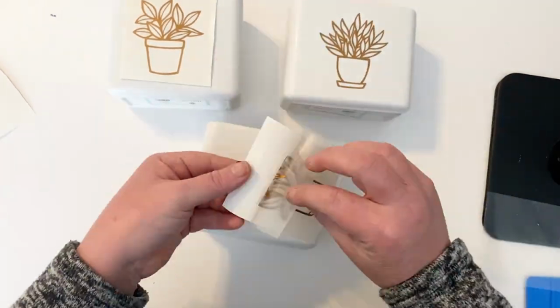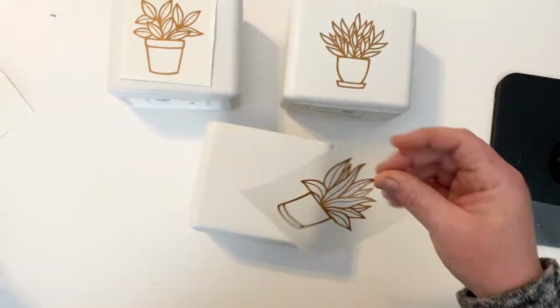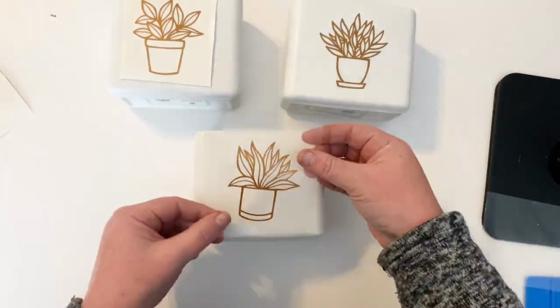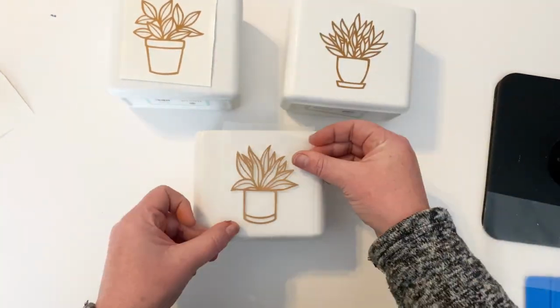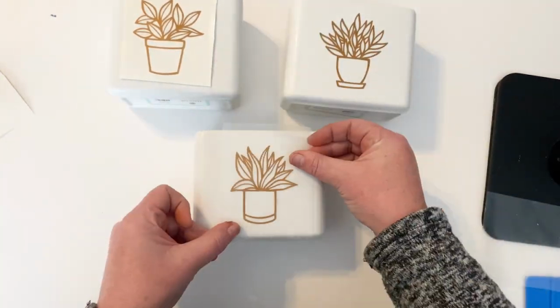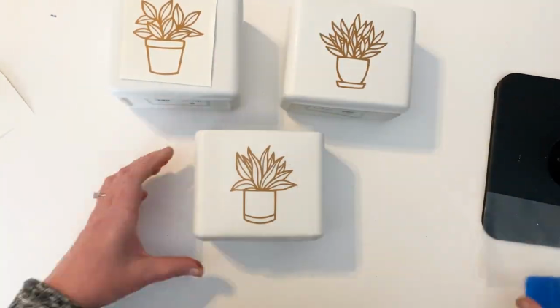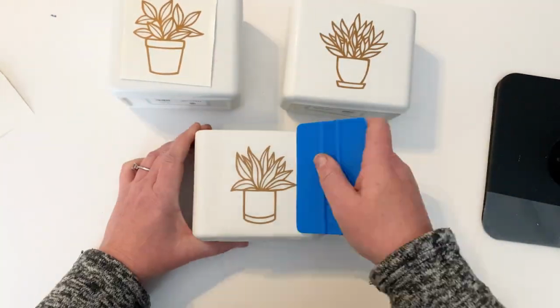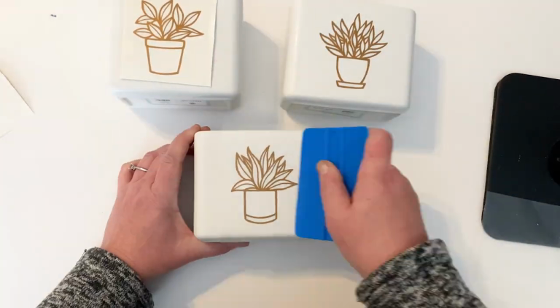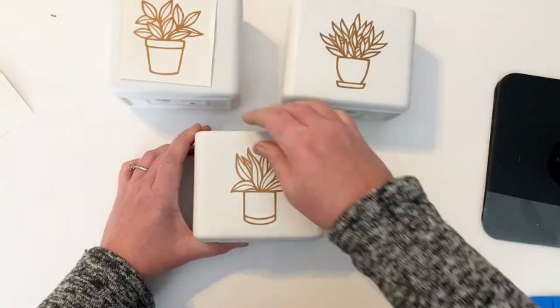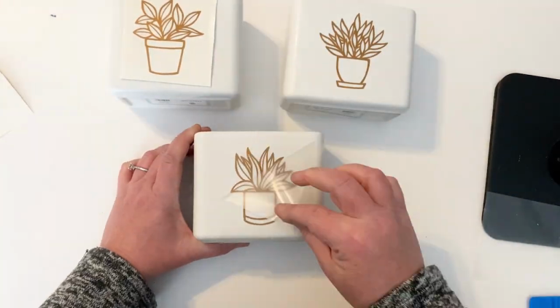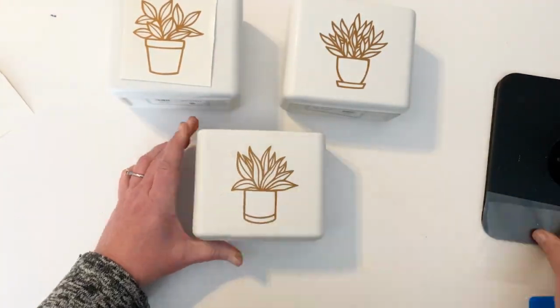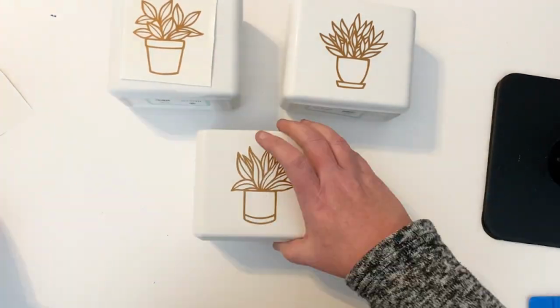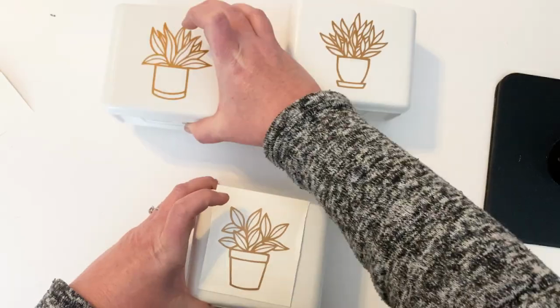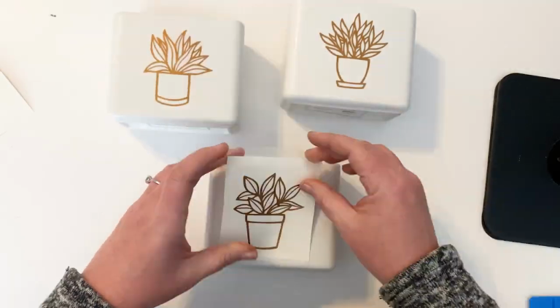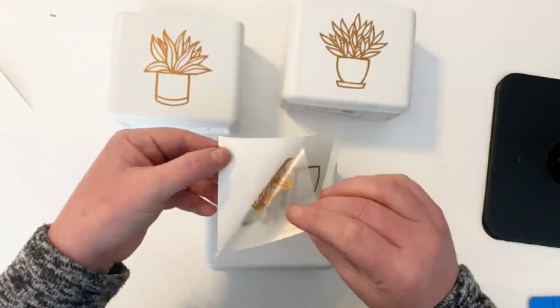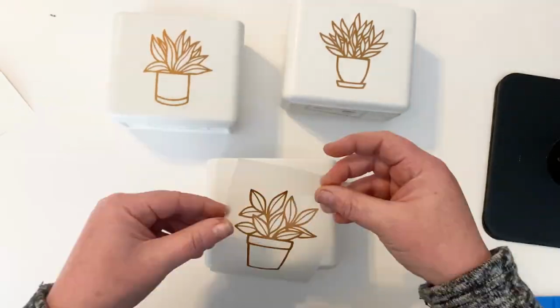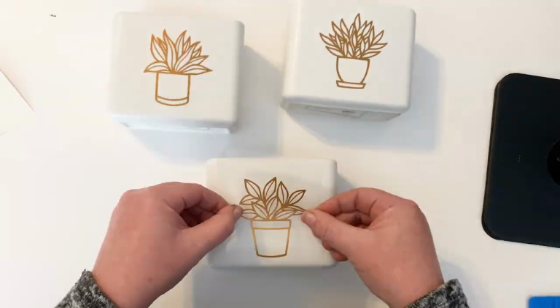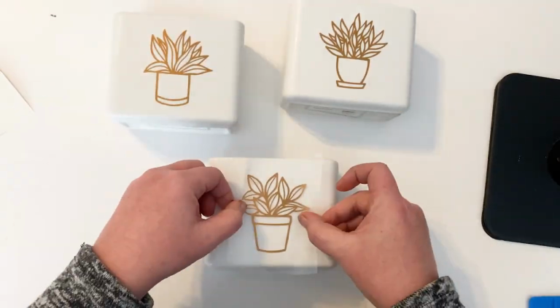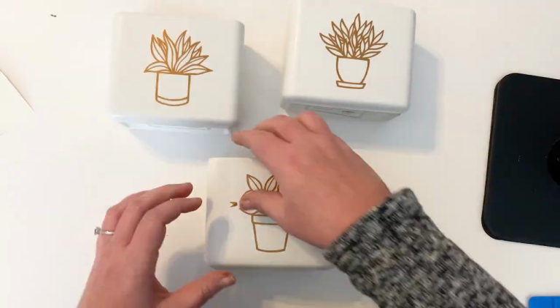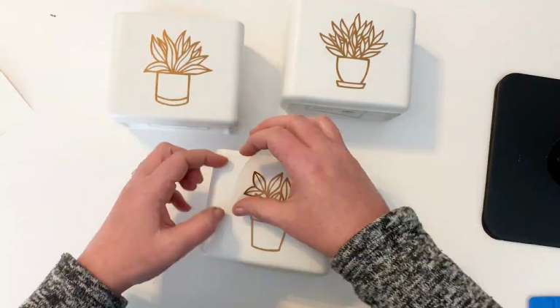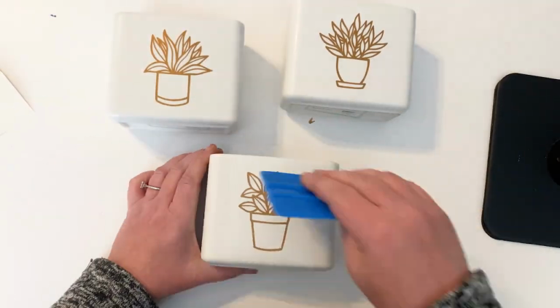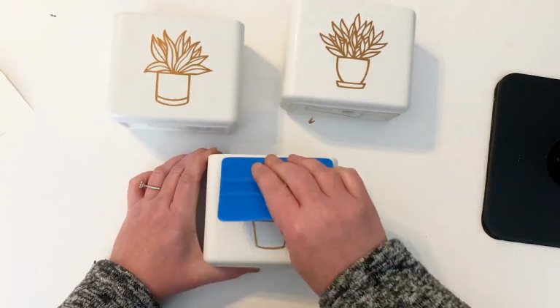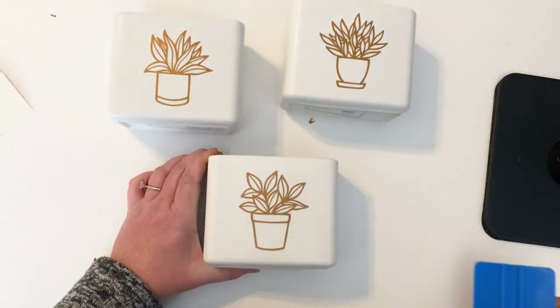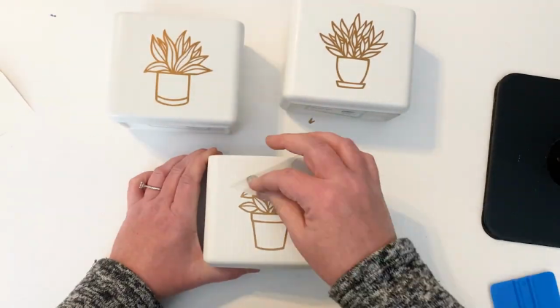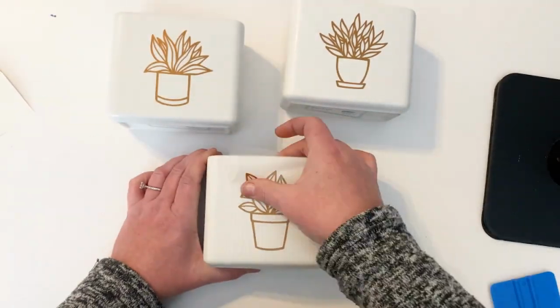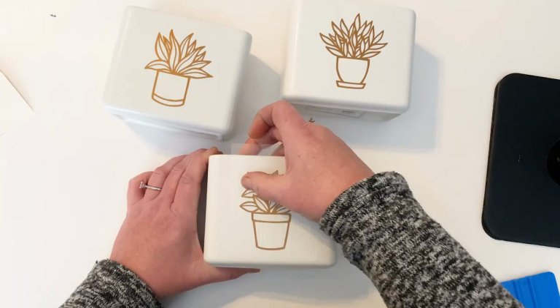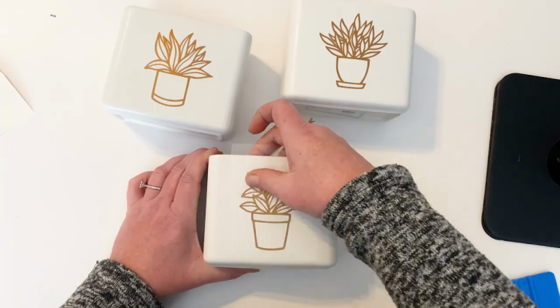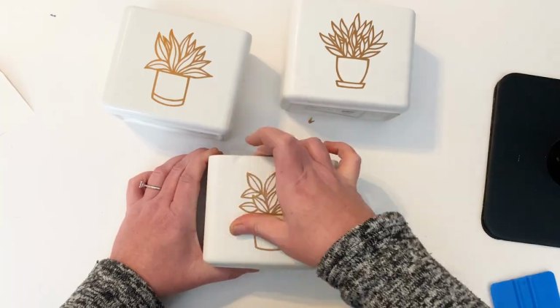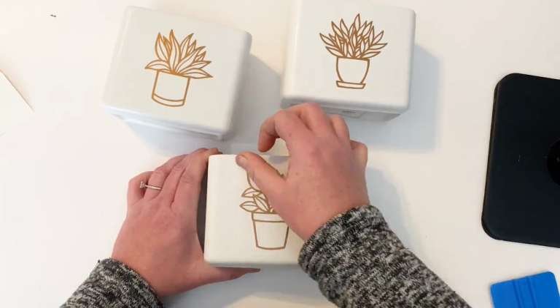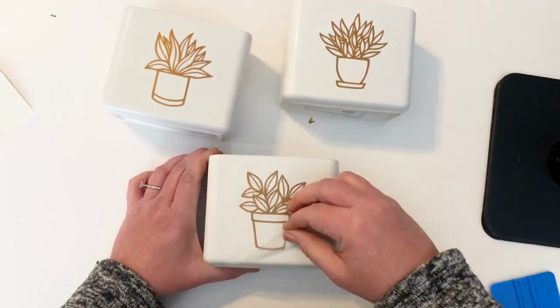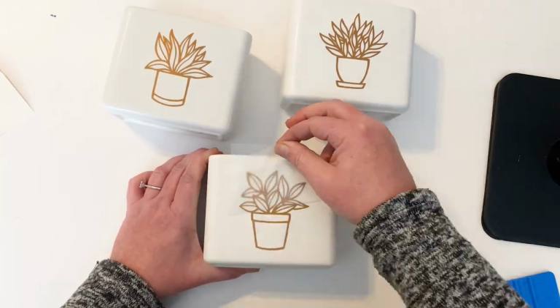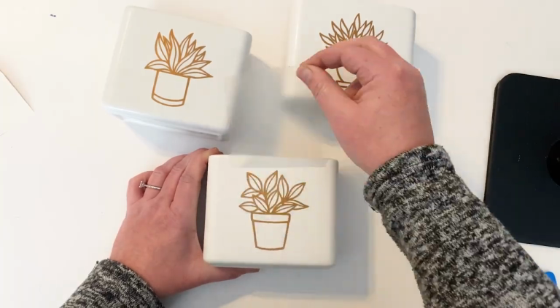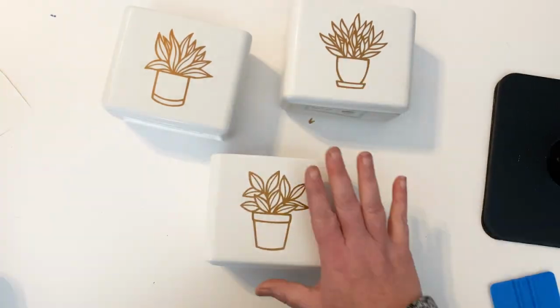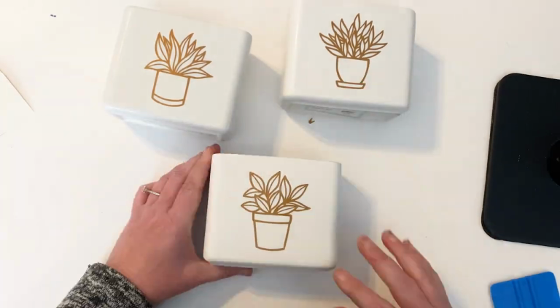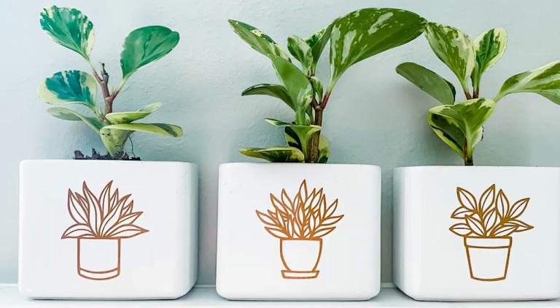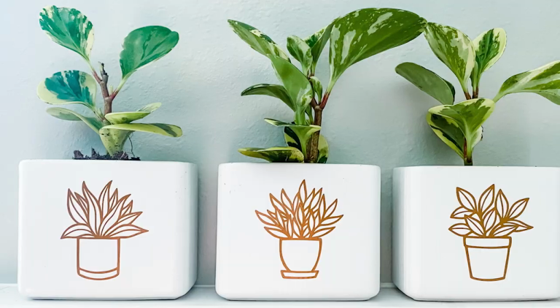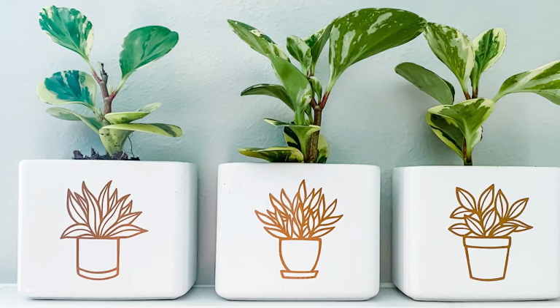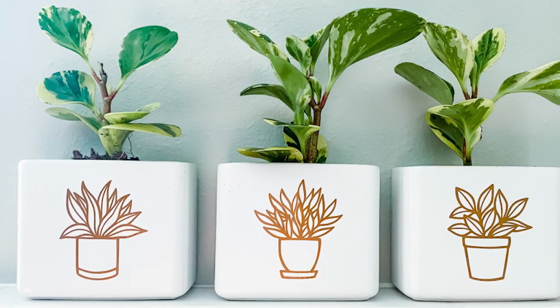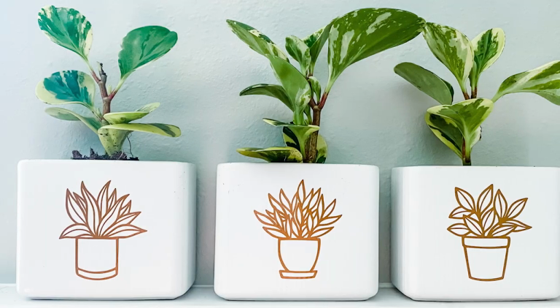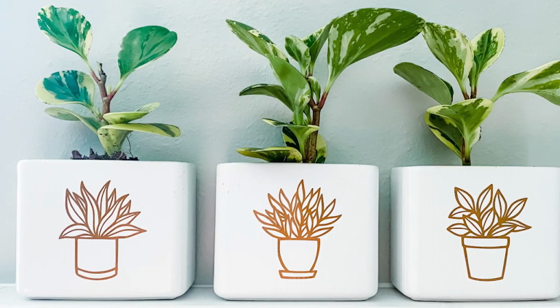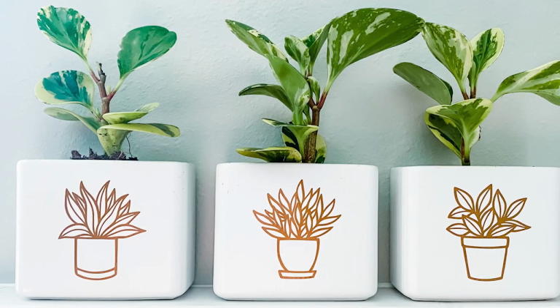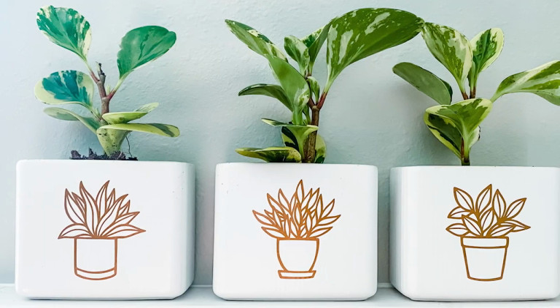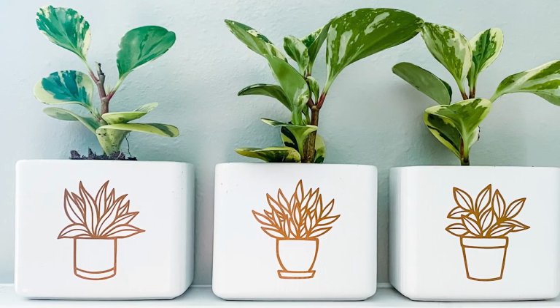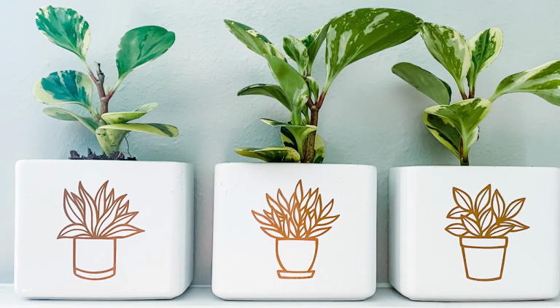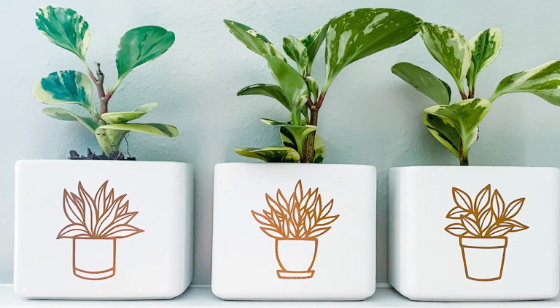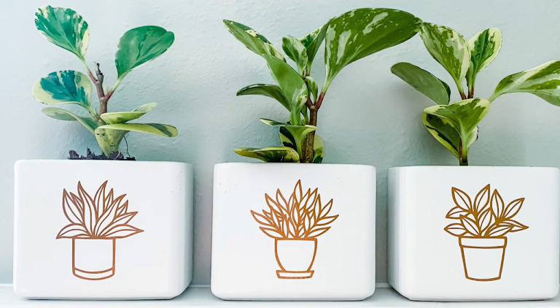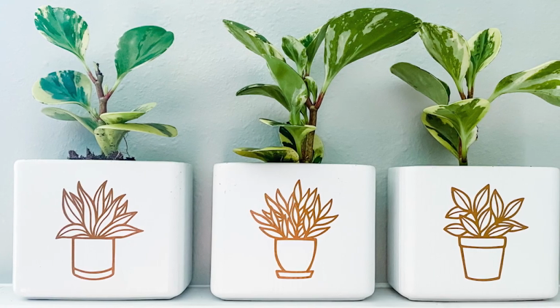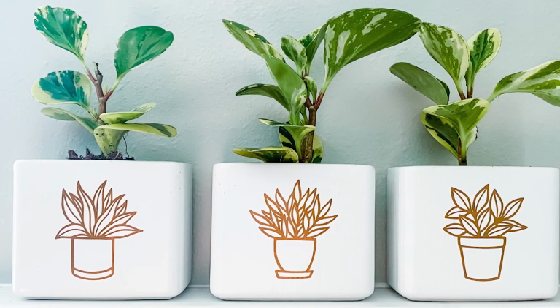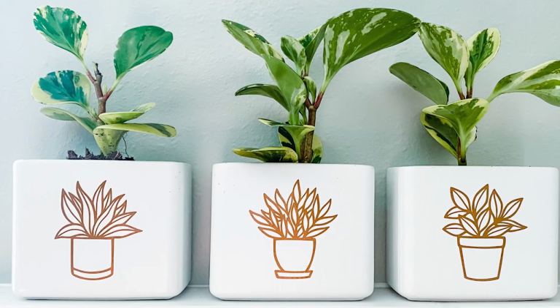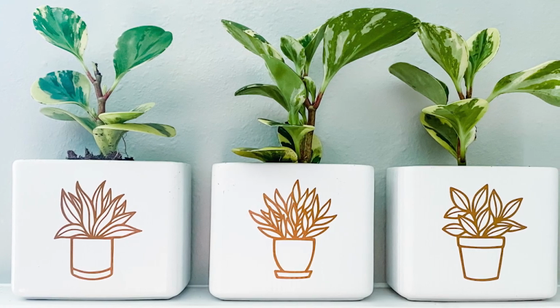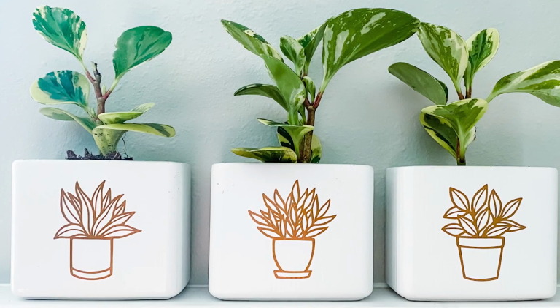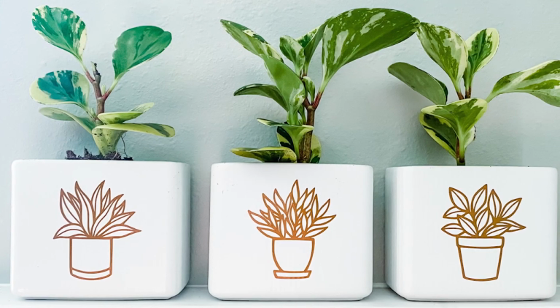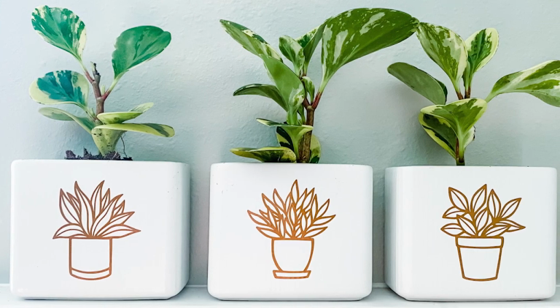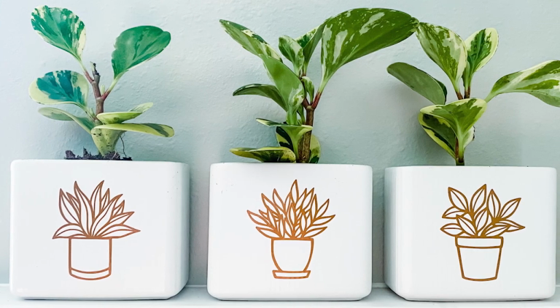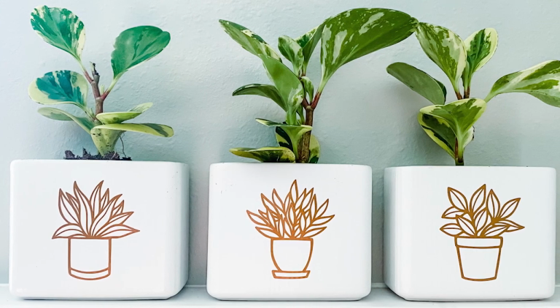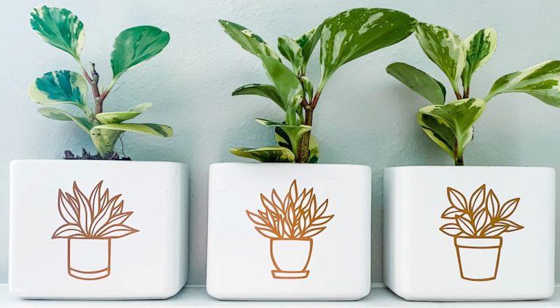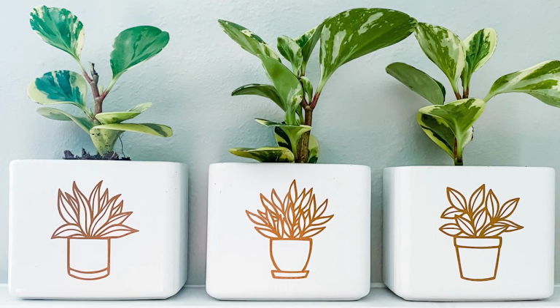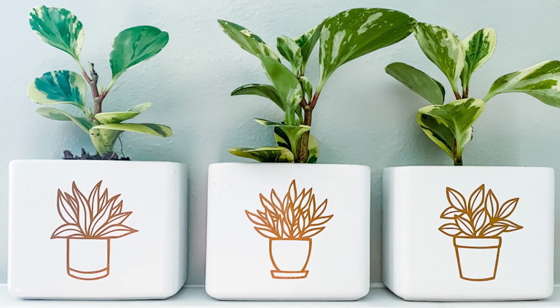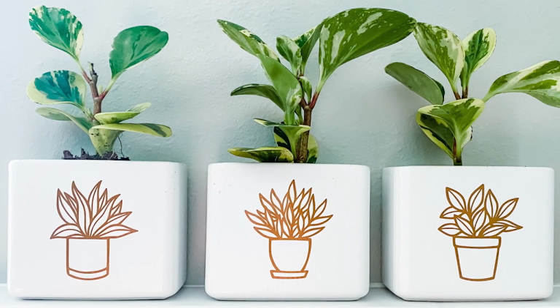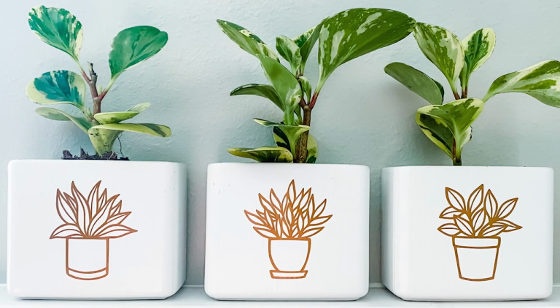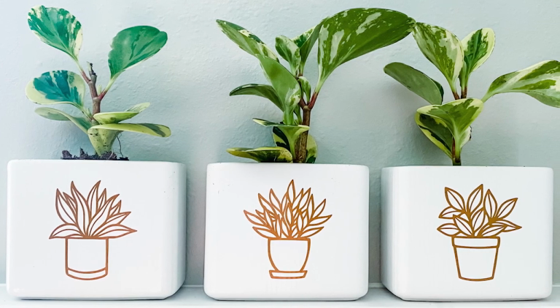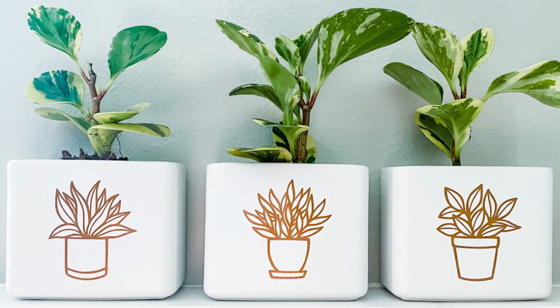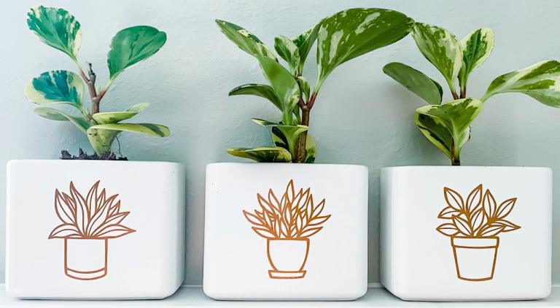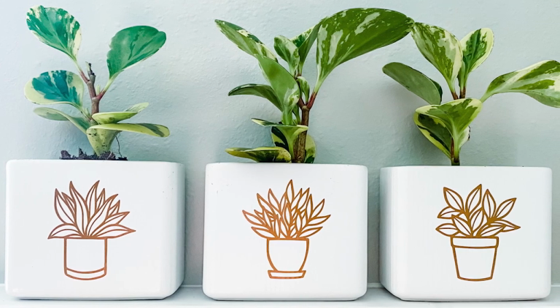And there you go, you have a cute addition to your home decor. I'll see you next time. Bye-bye.